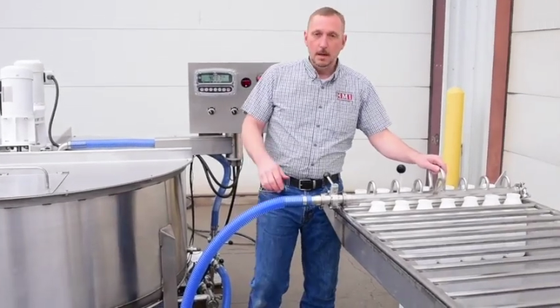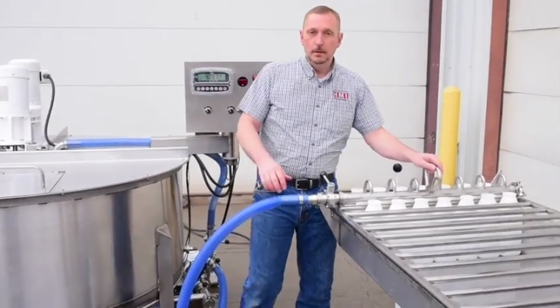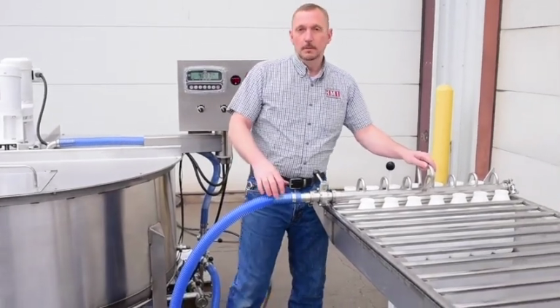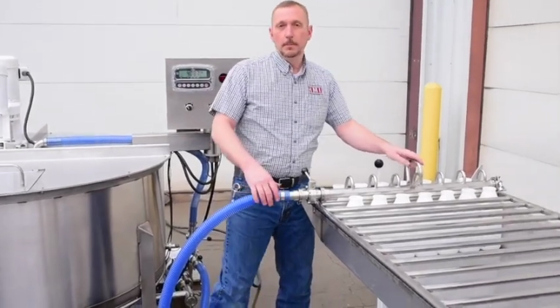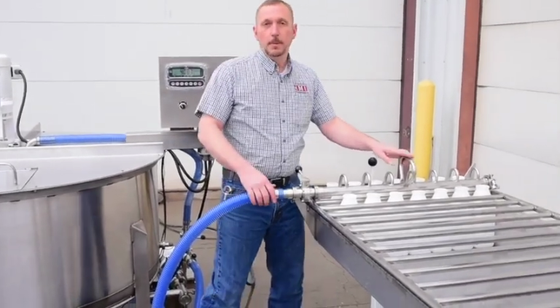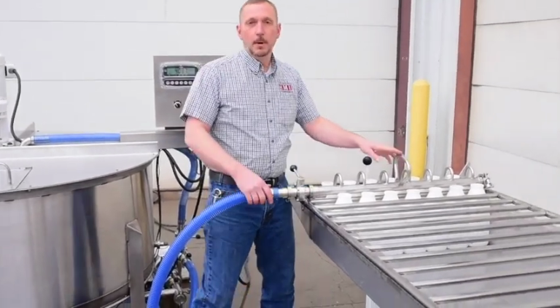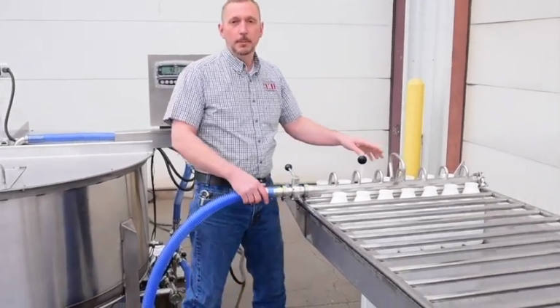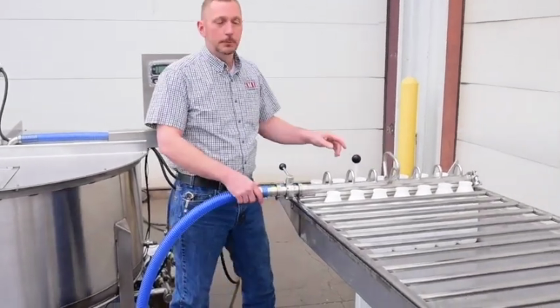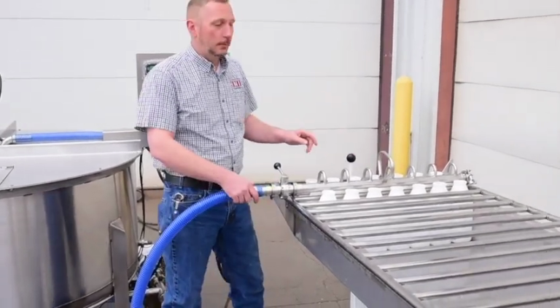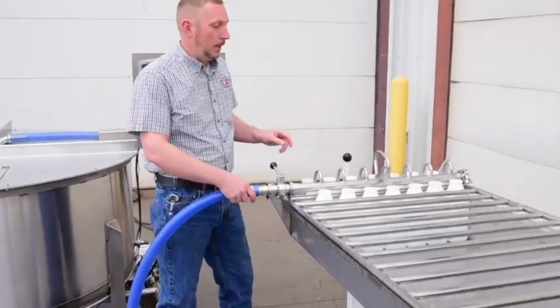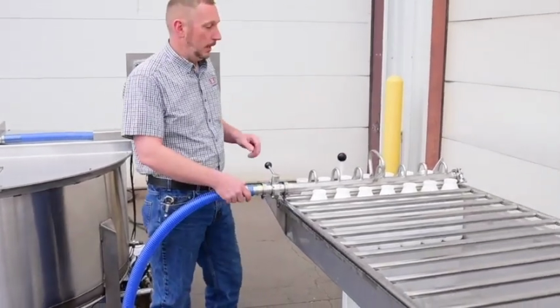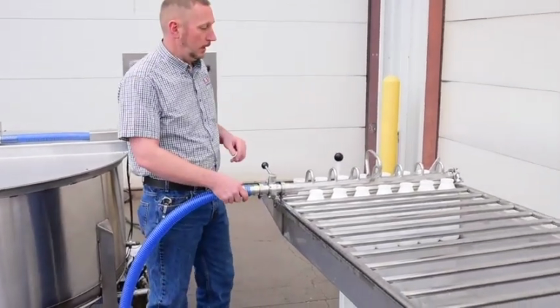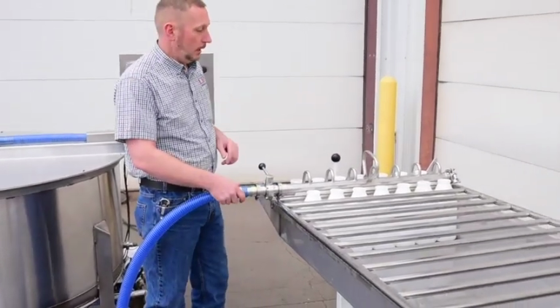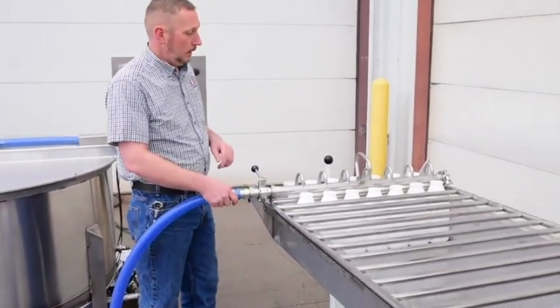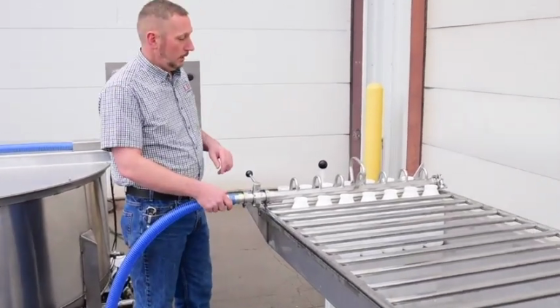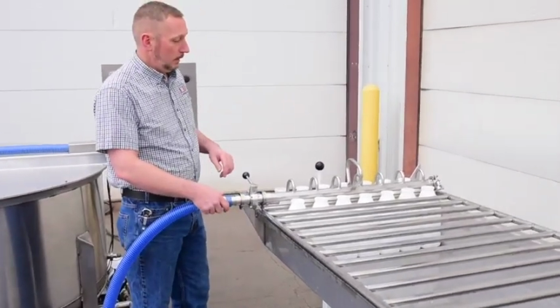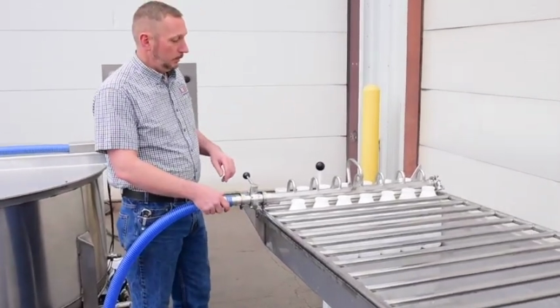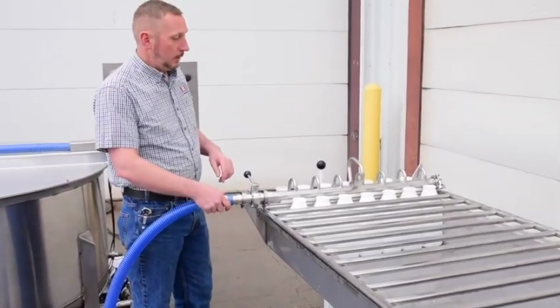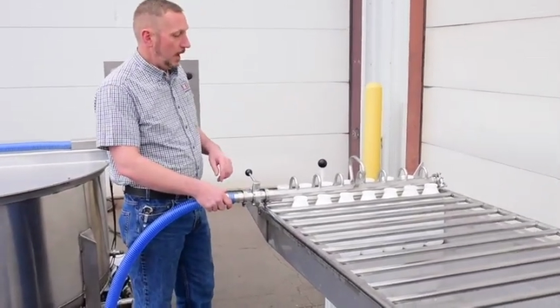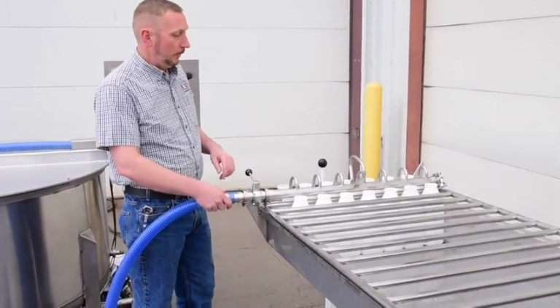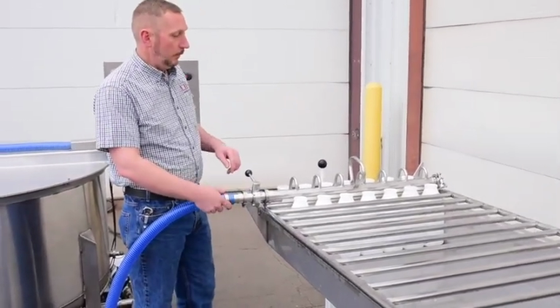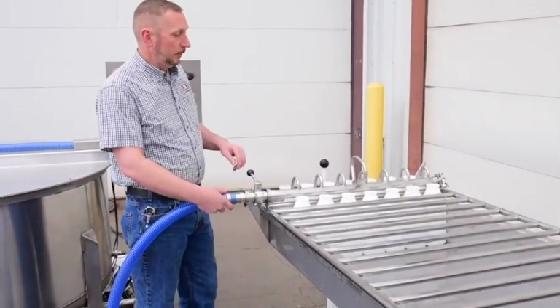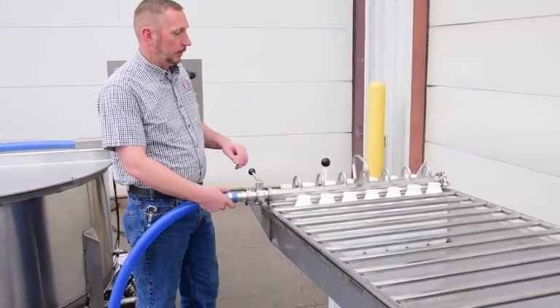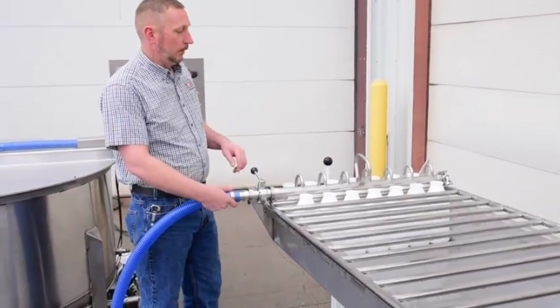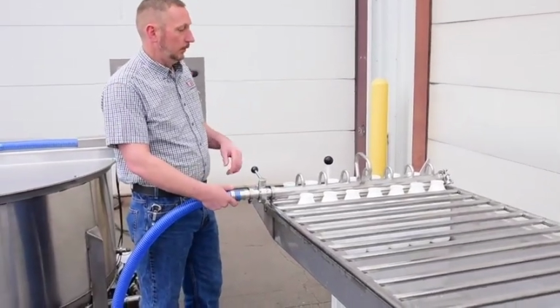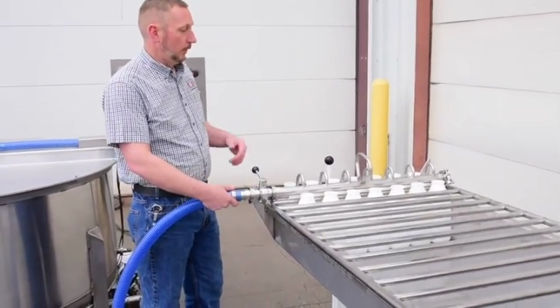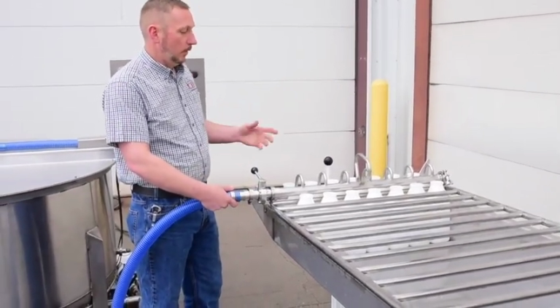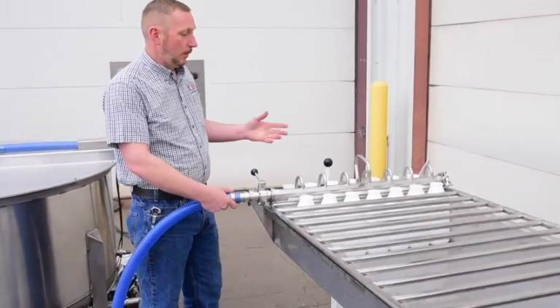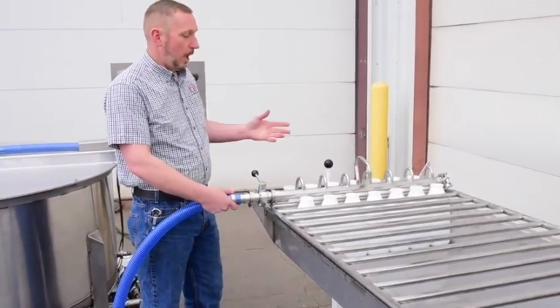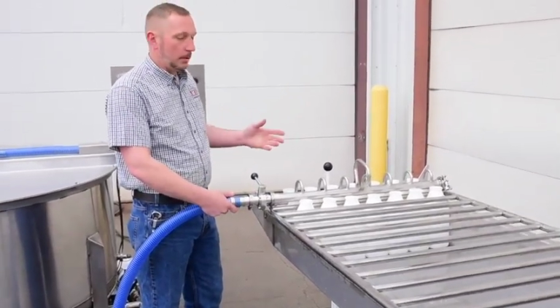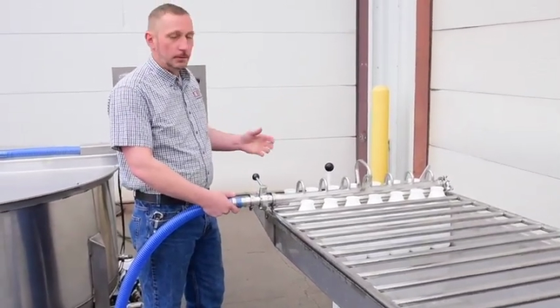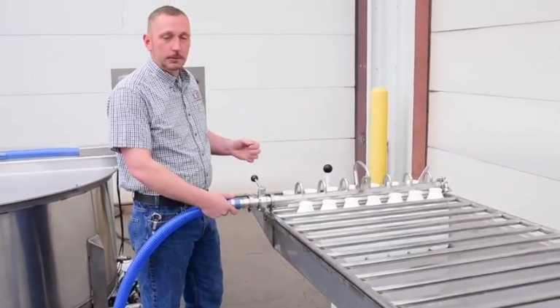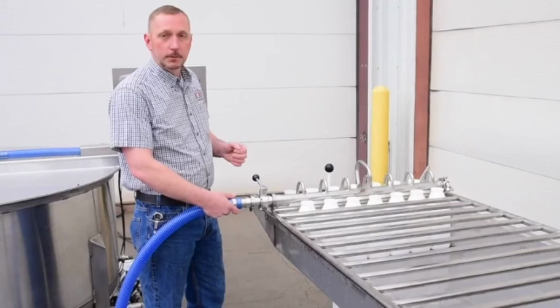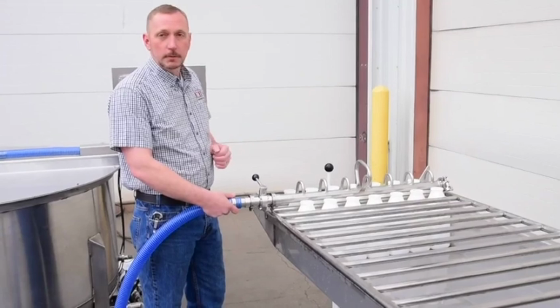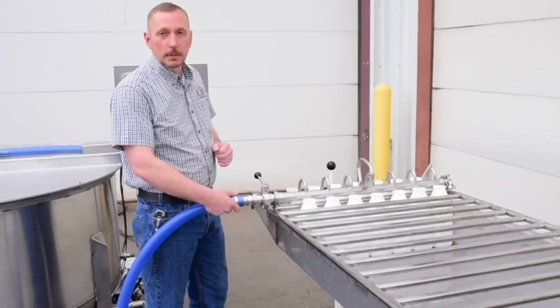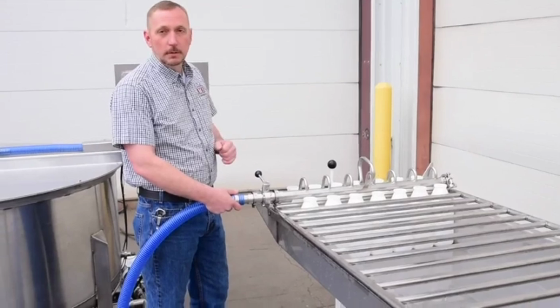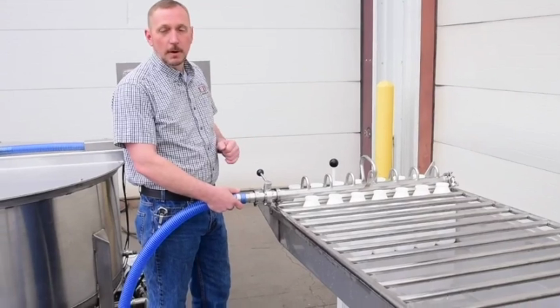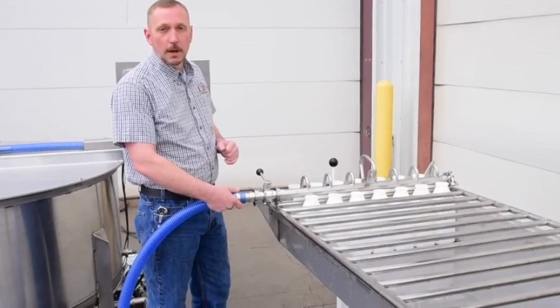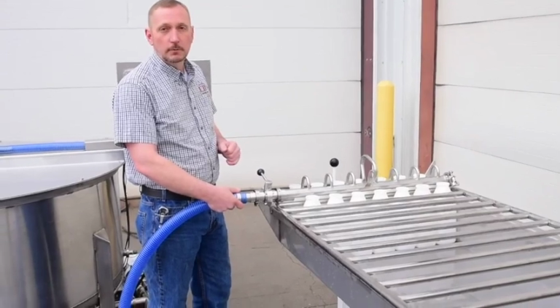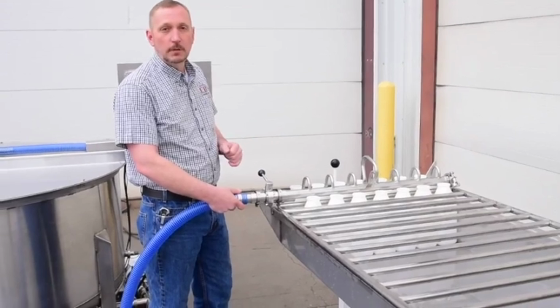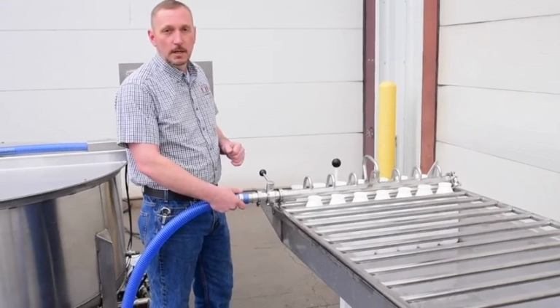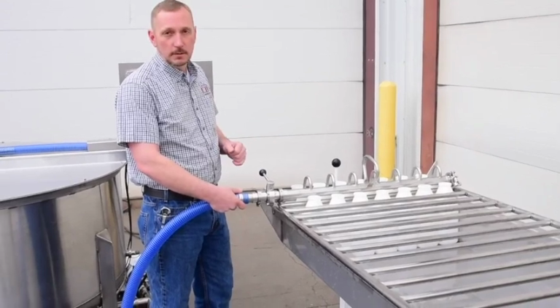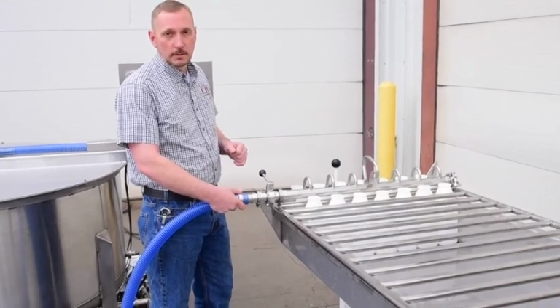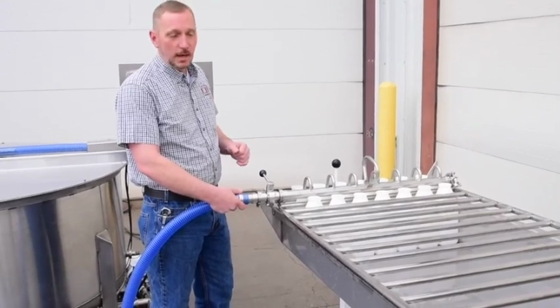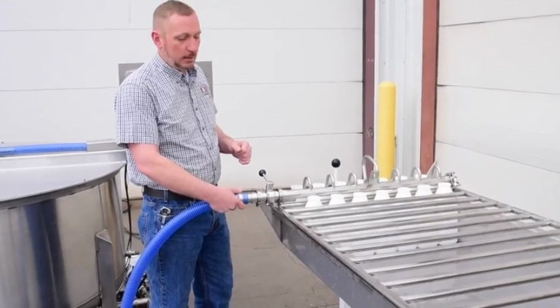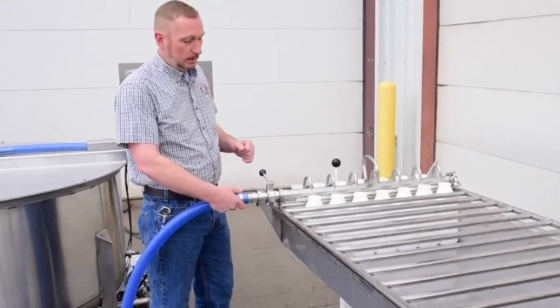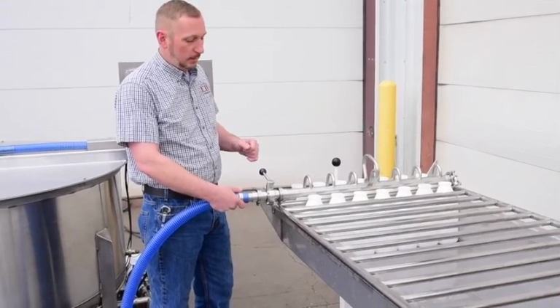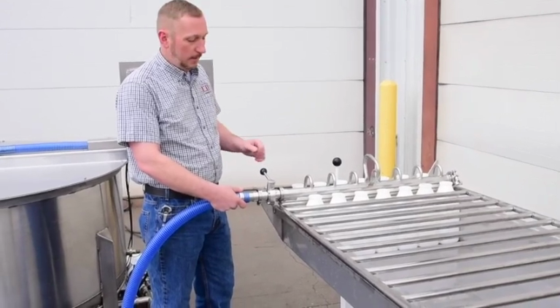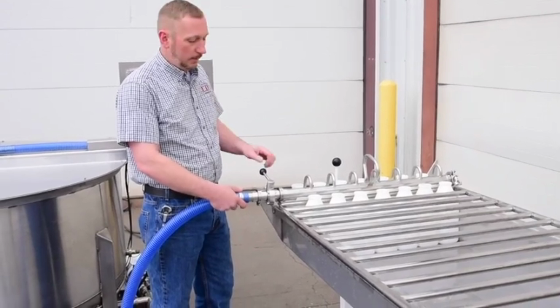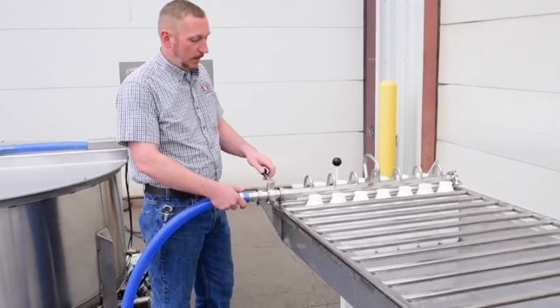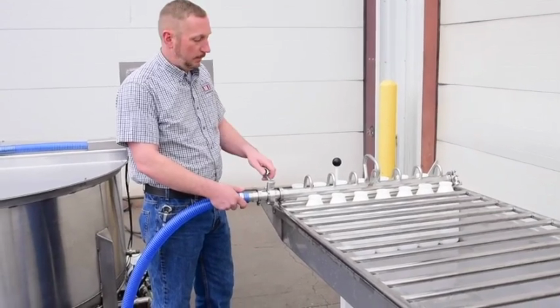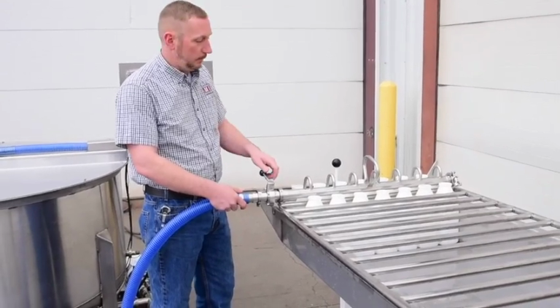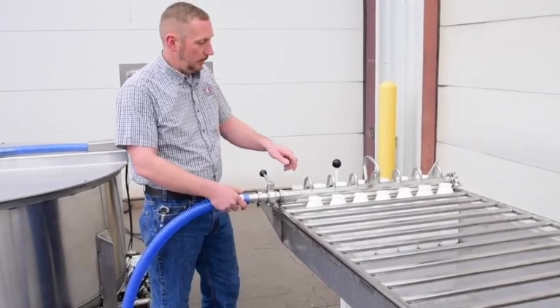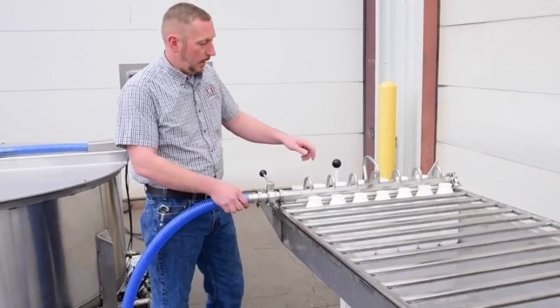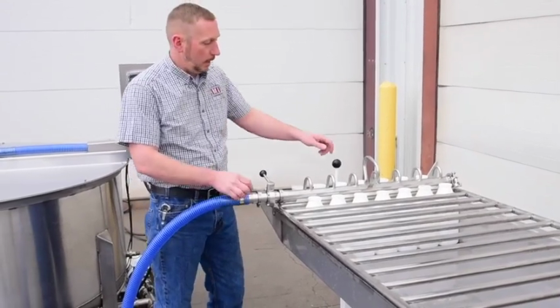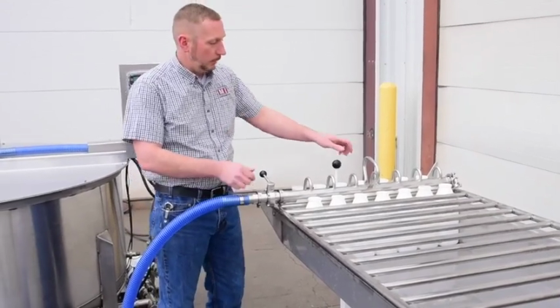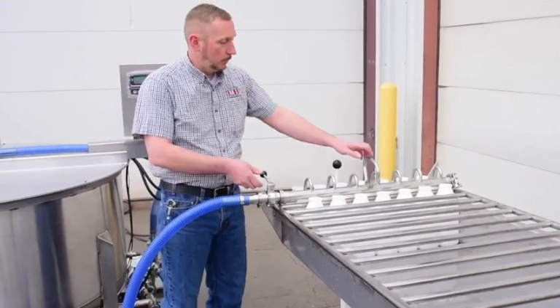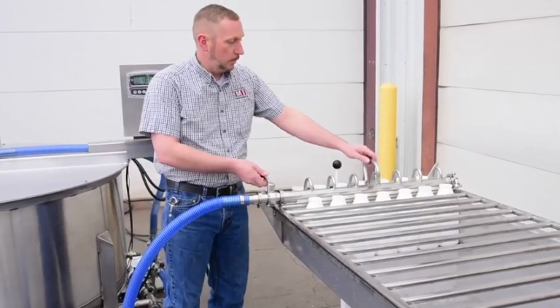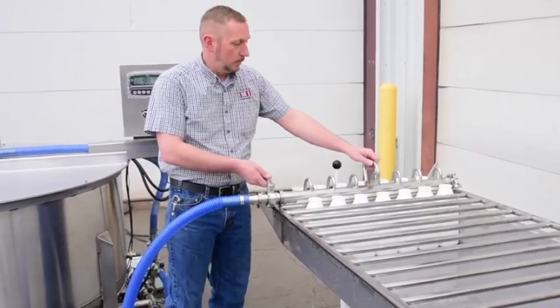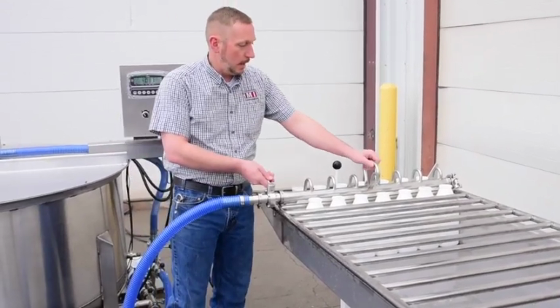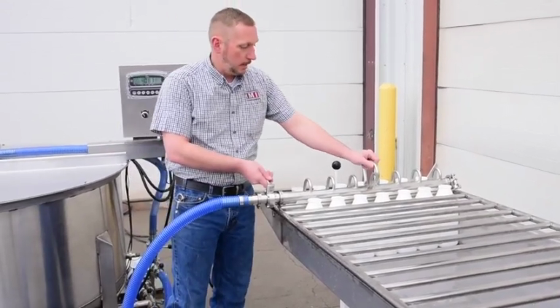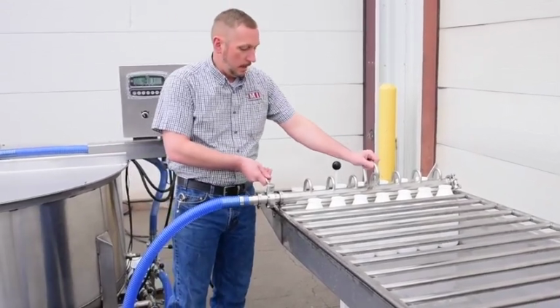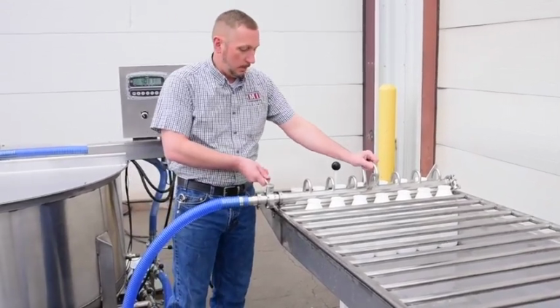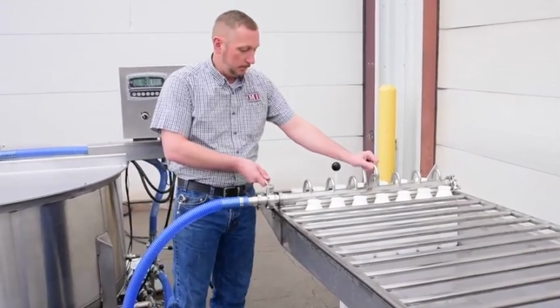The pump is running. This manifold is going to fill the bottles in around 10 seconds — 7 of them — and I'll show you that now.